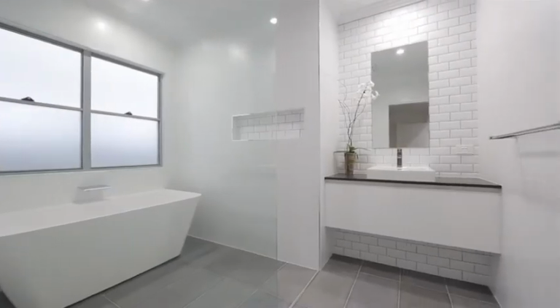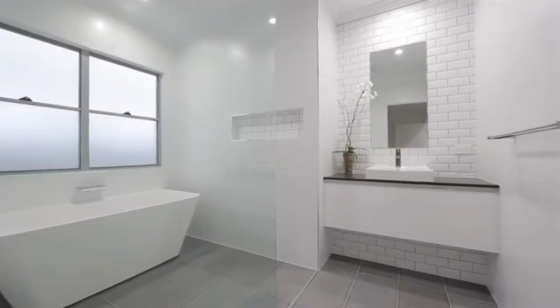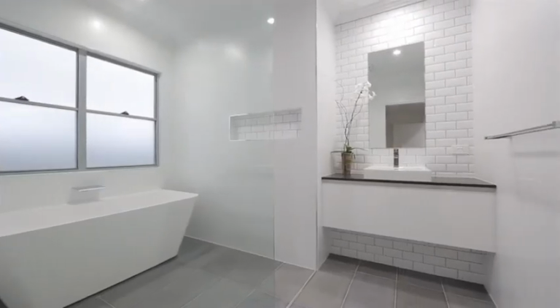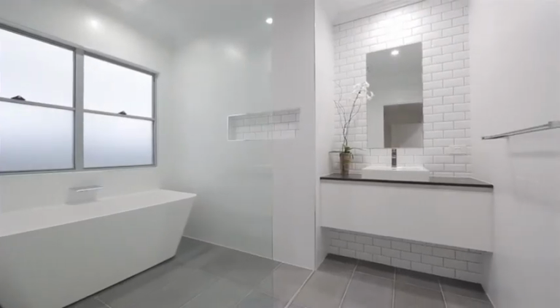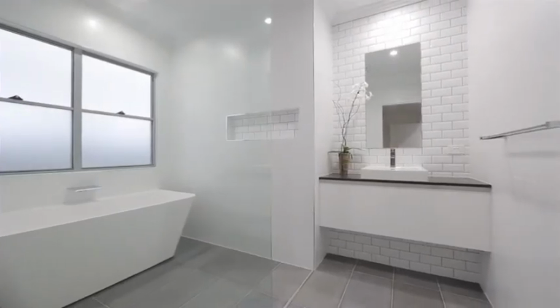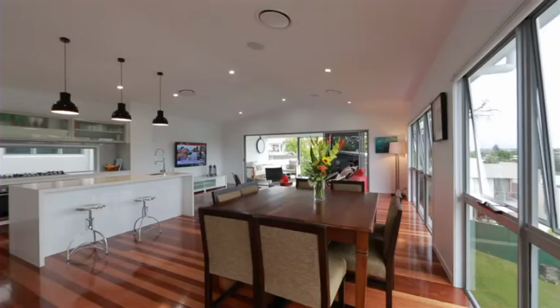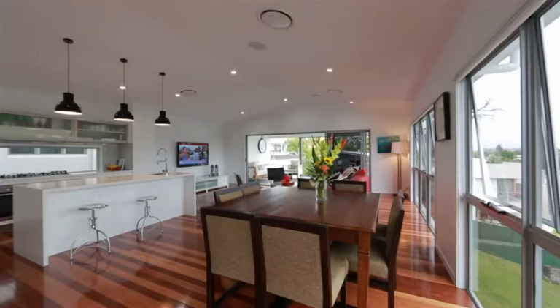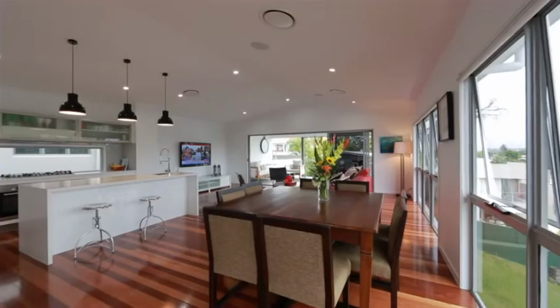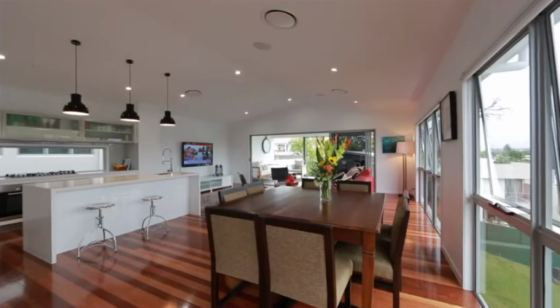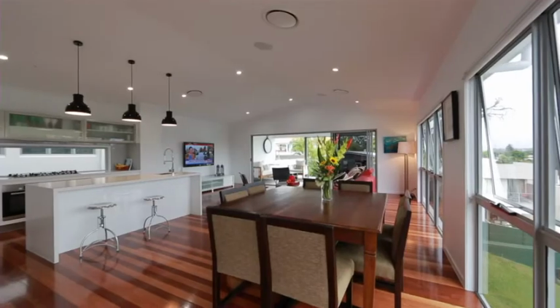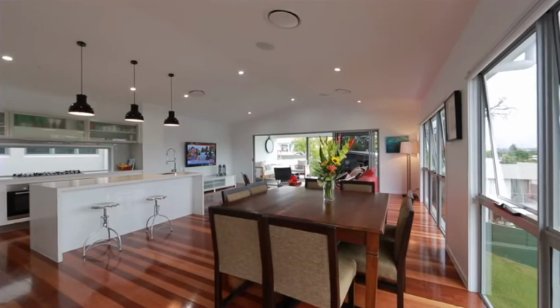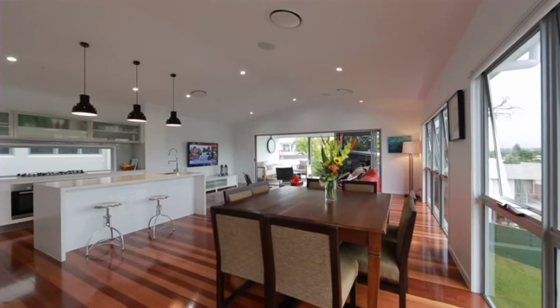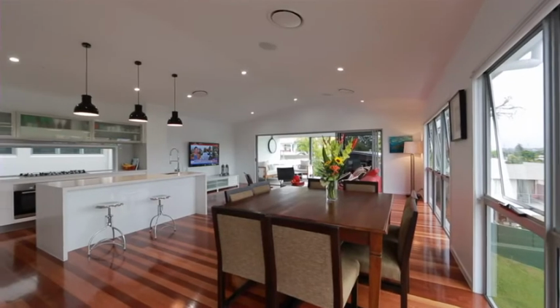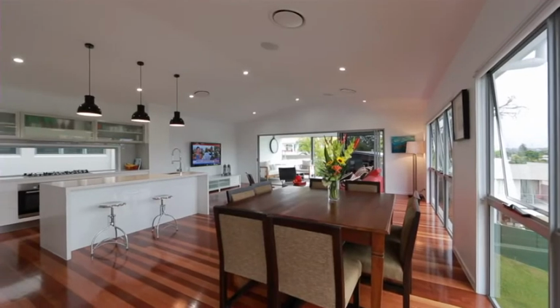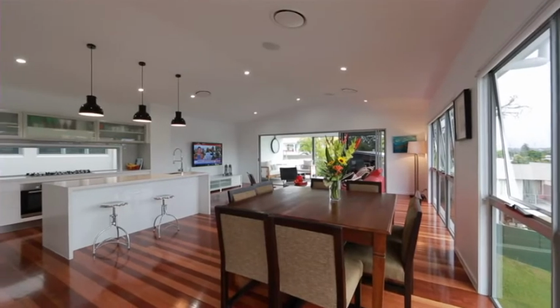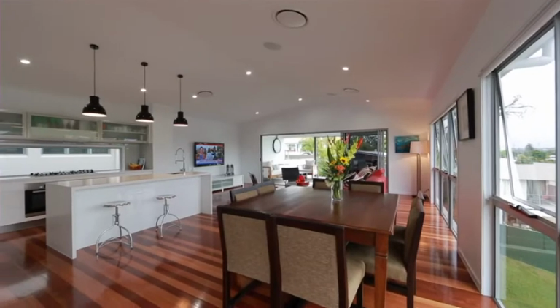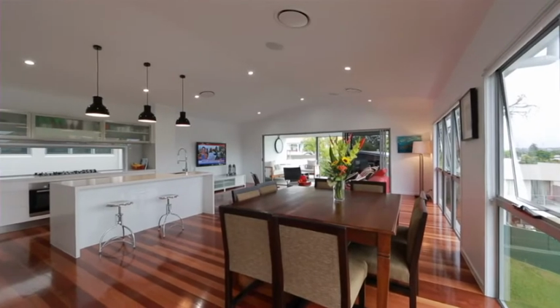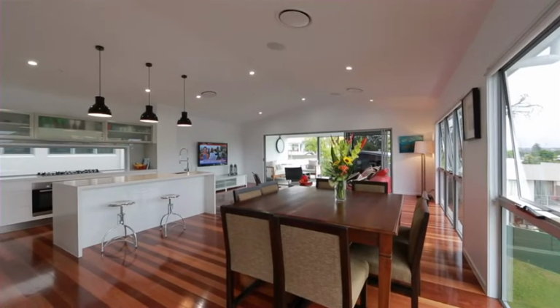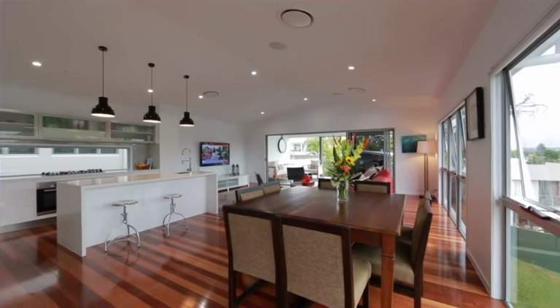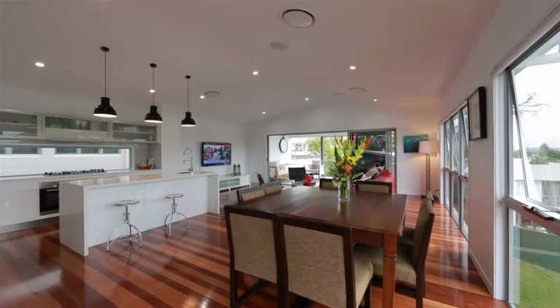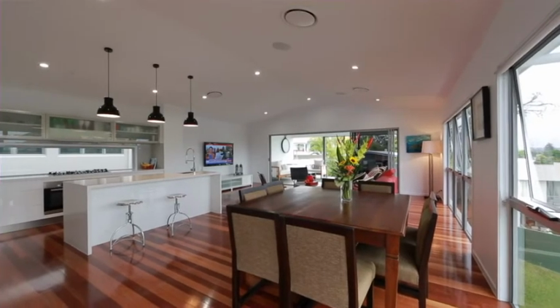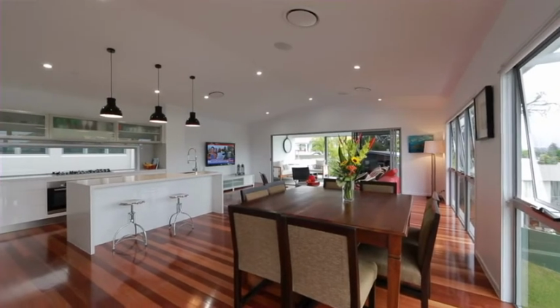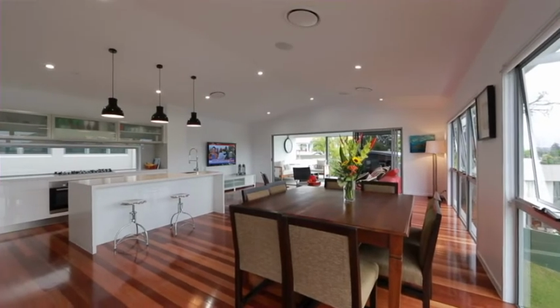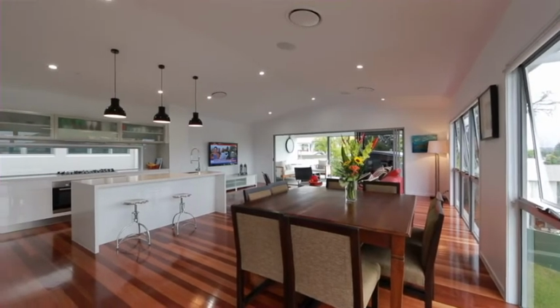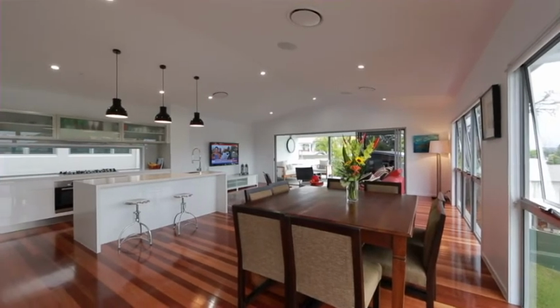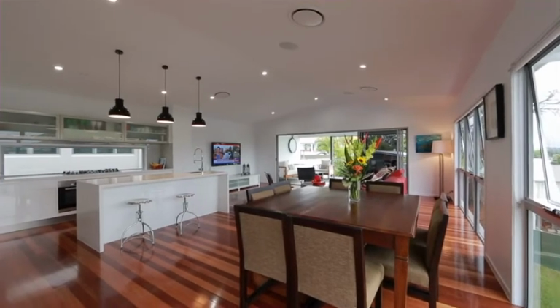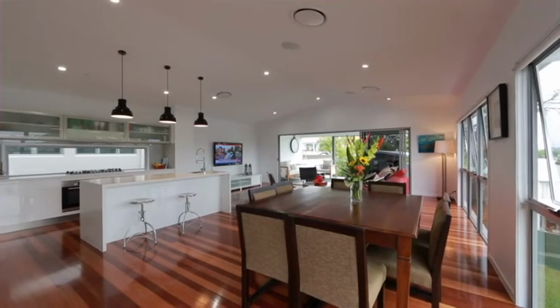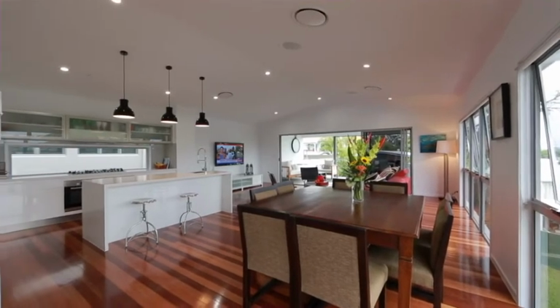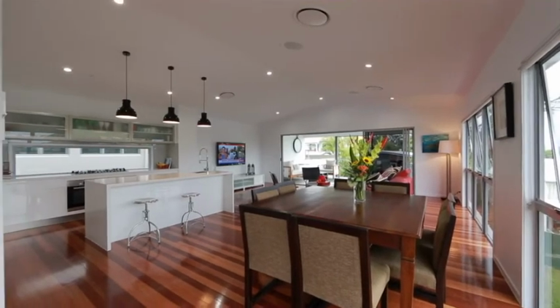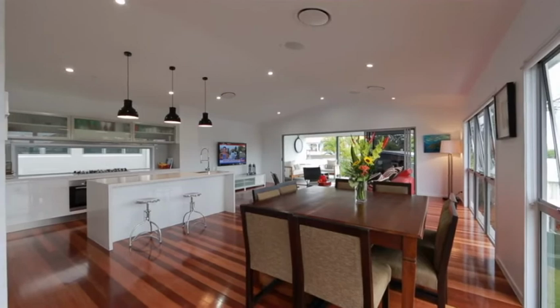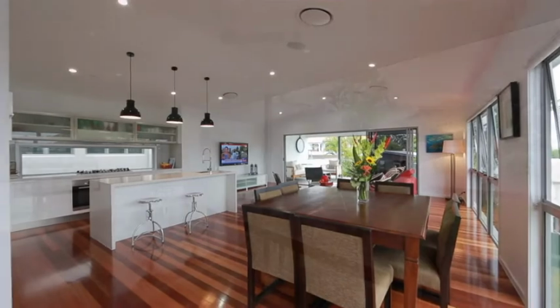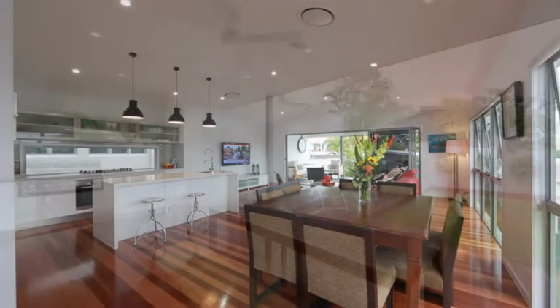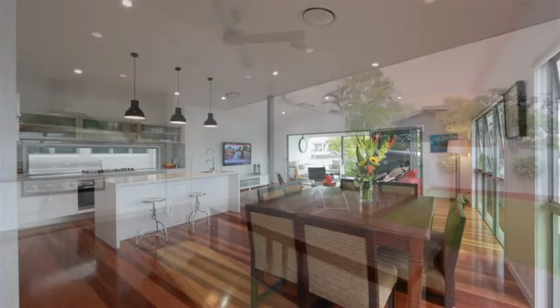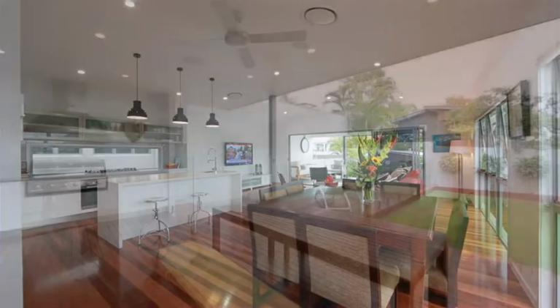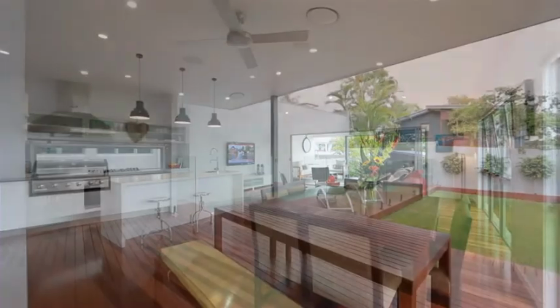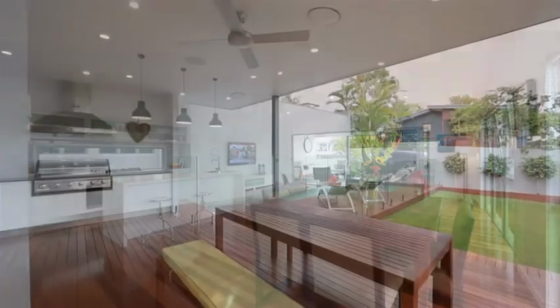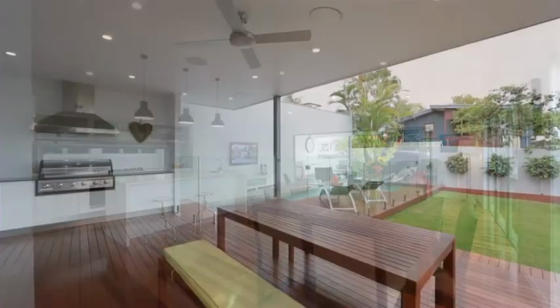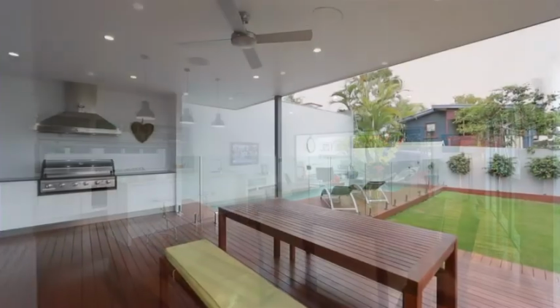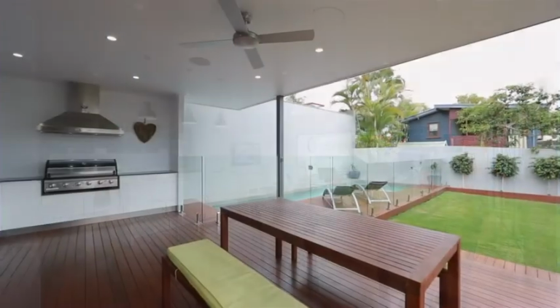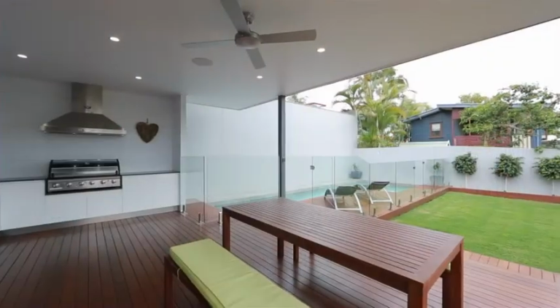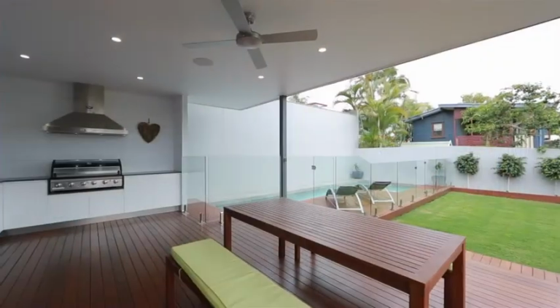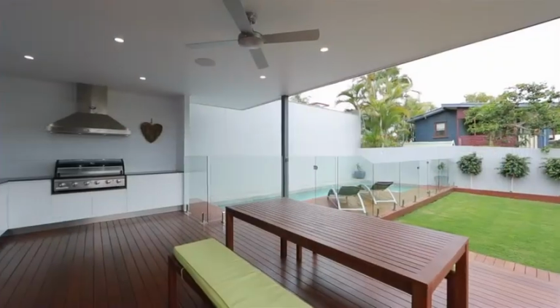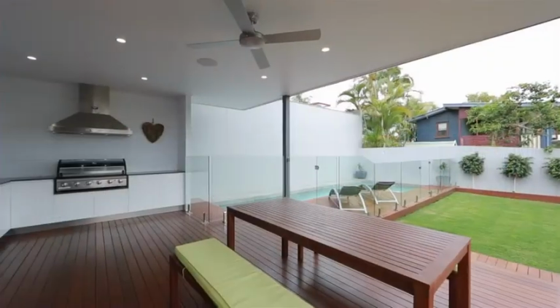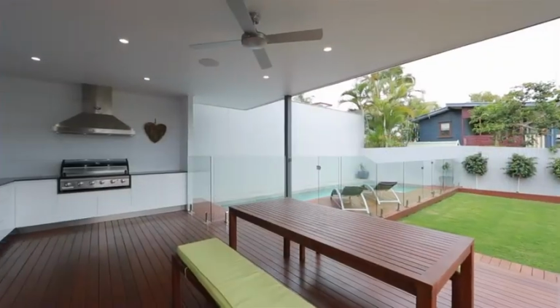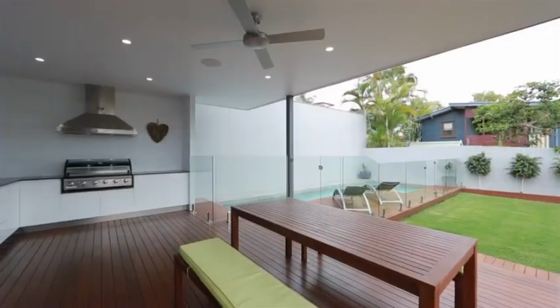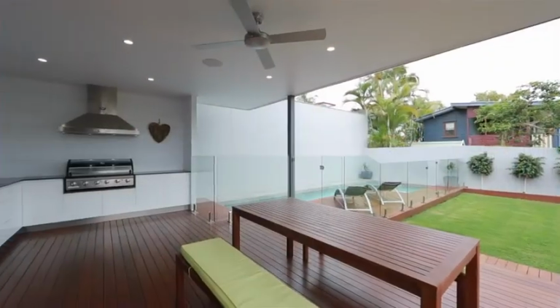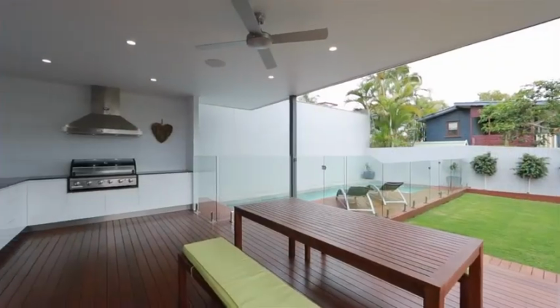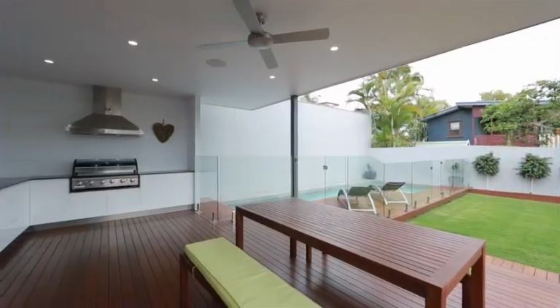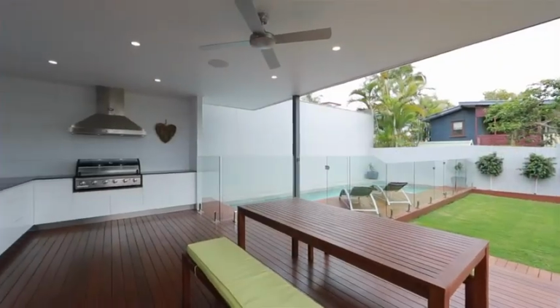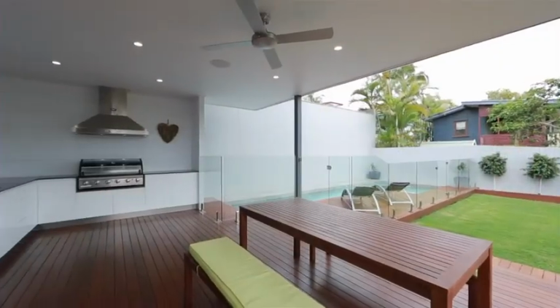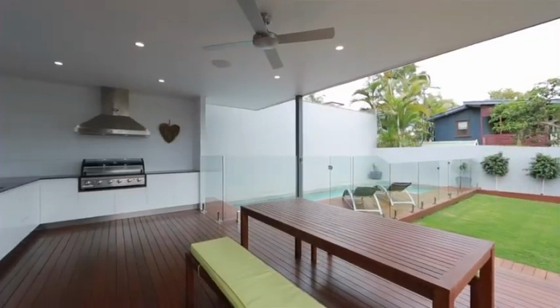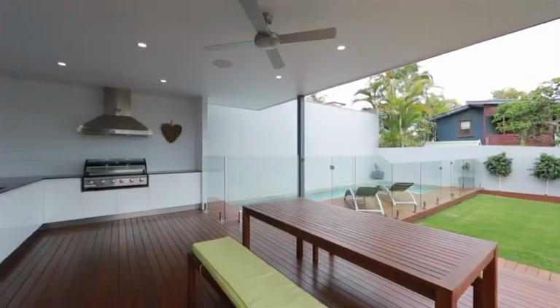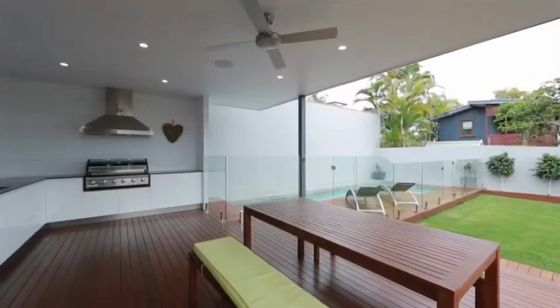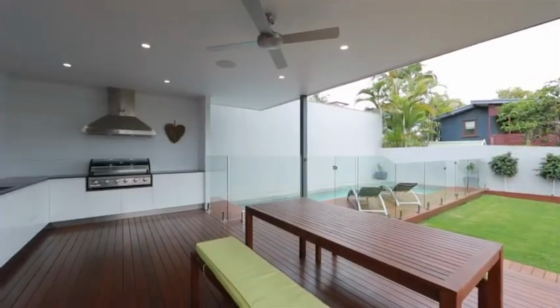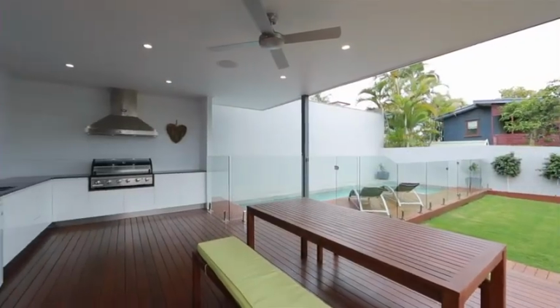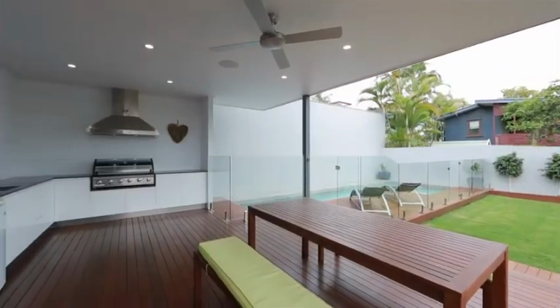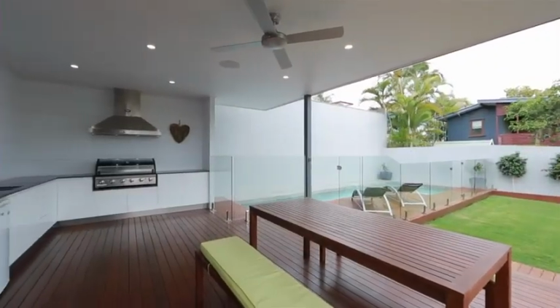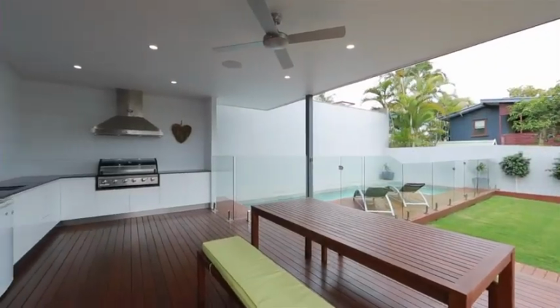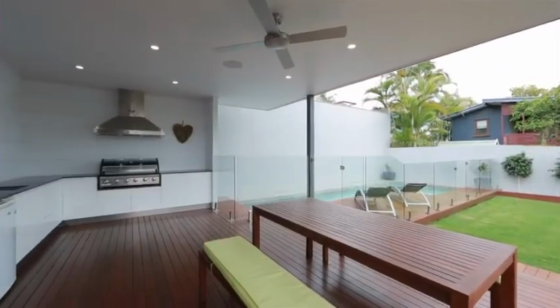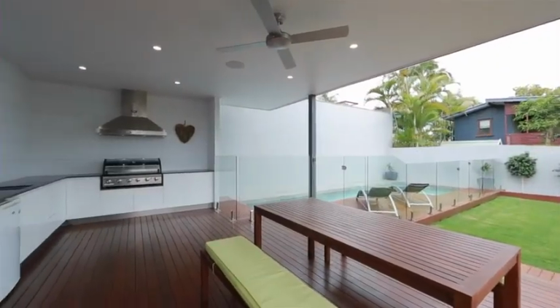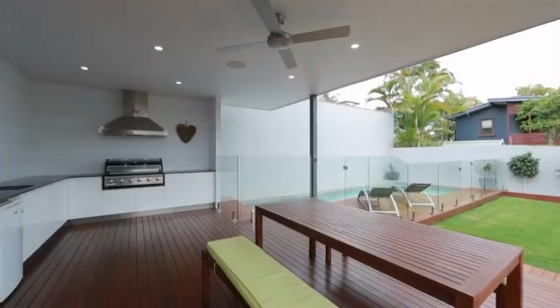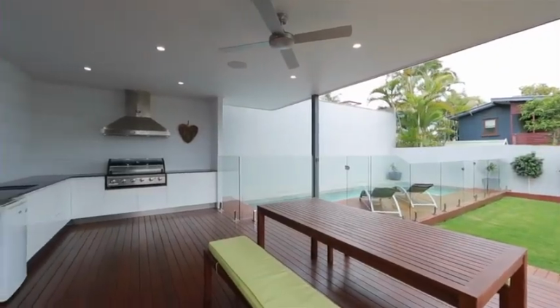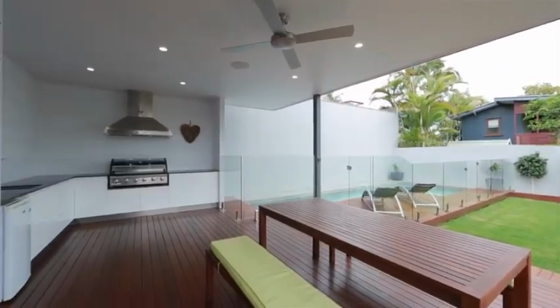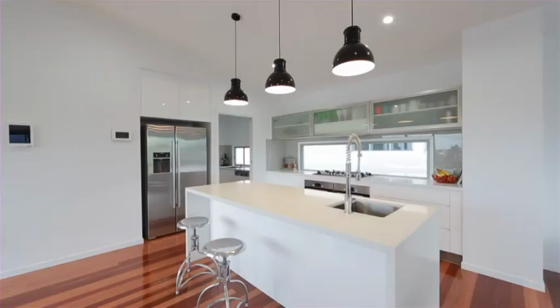Multiple living spaces, a rear entertainment deck that overlooks the in-ground pool, complete with built-in barbecue.